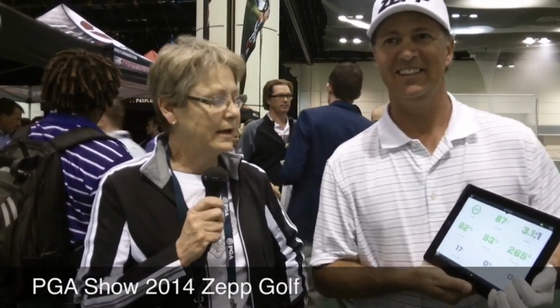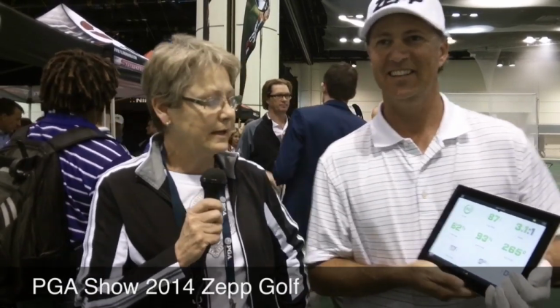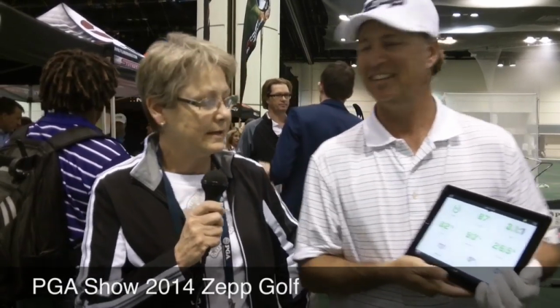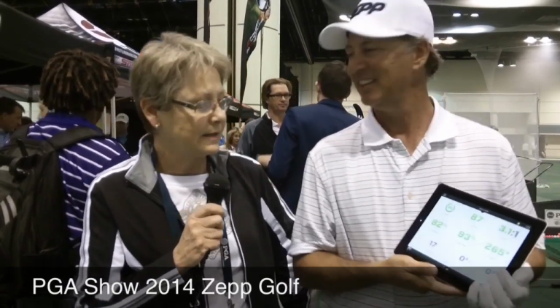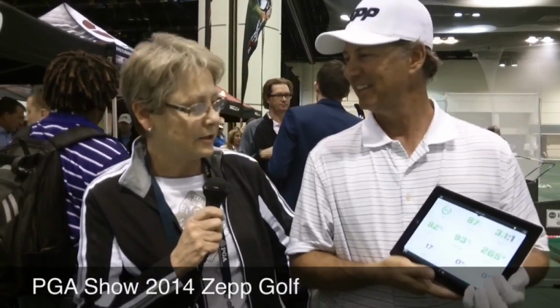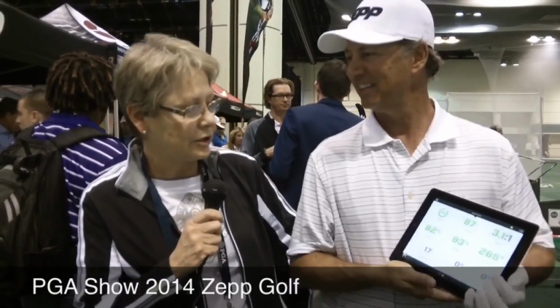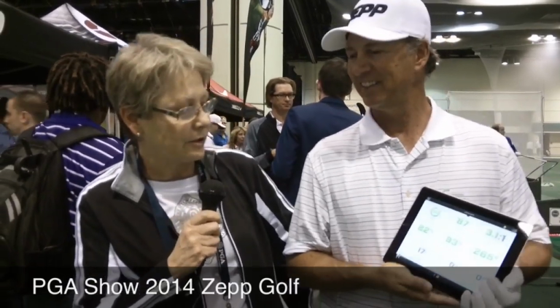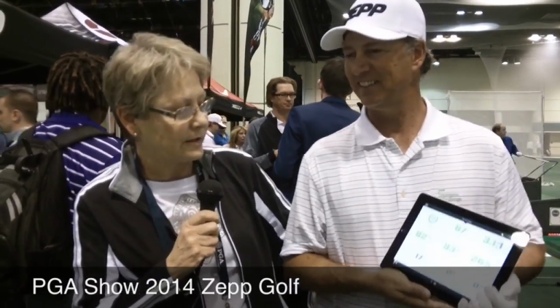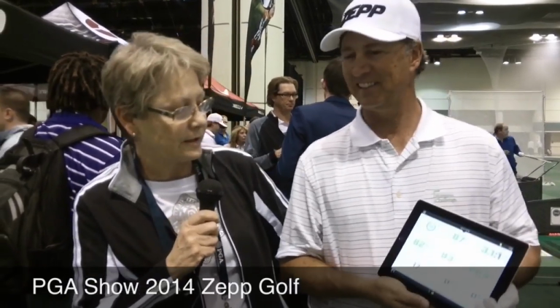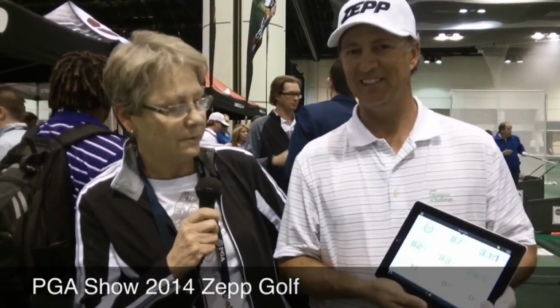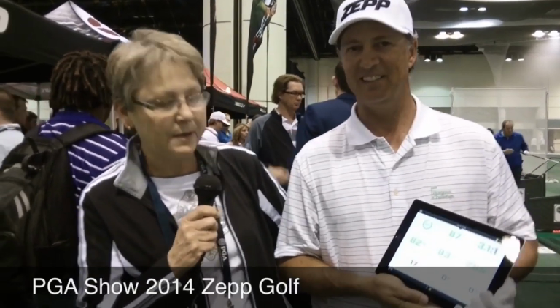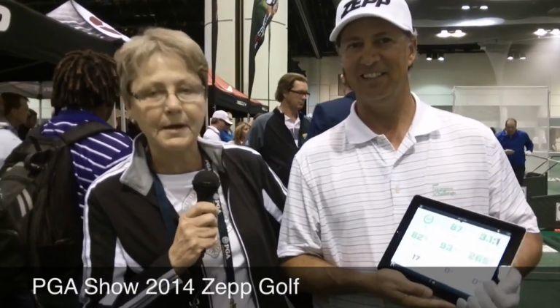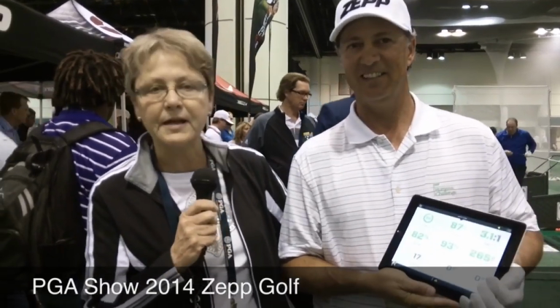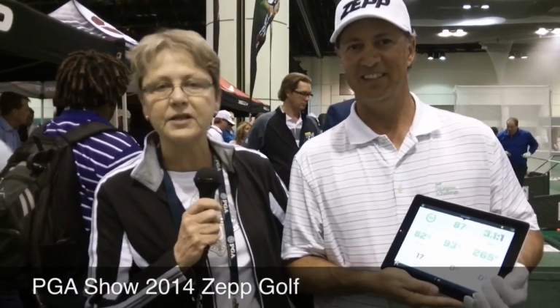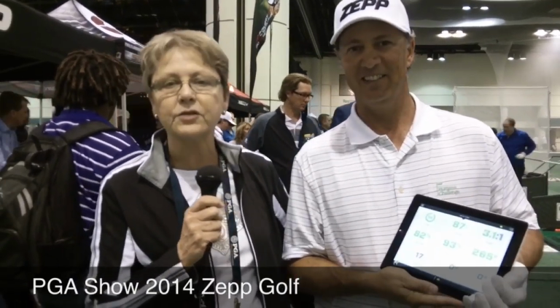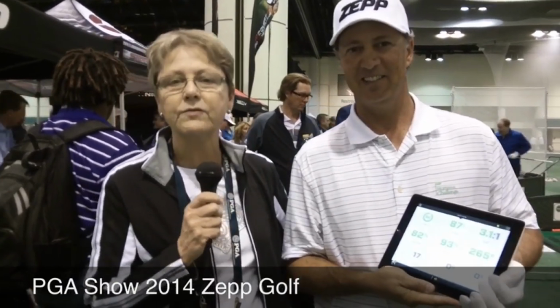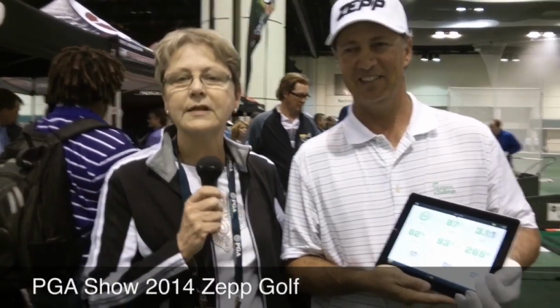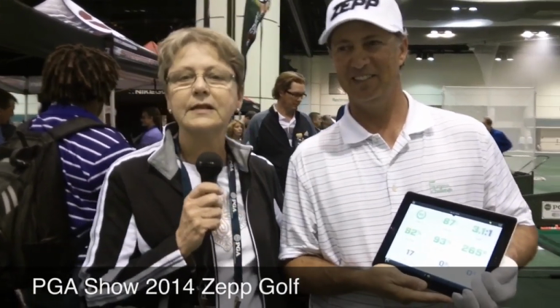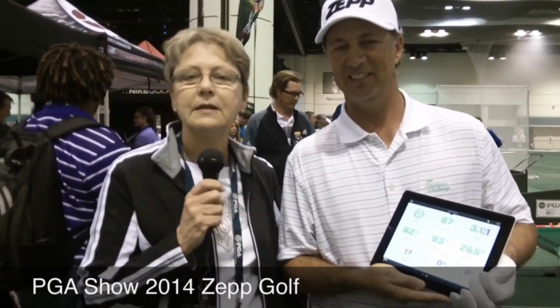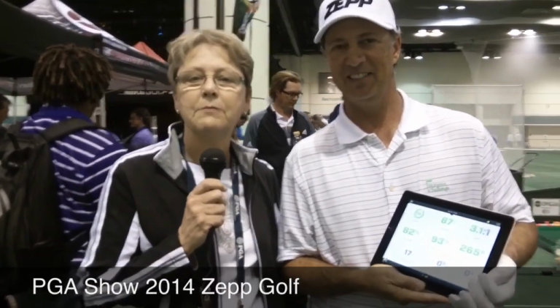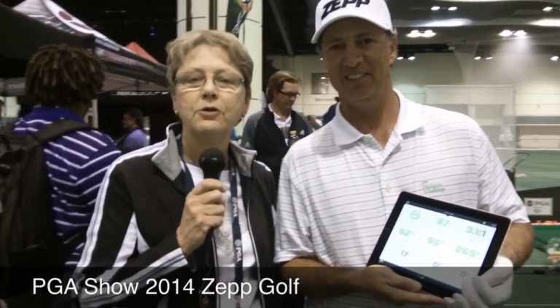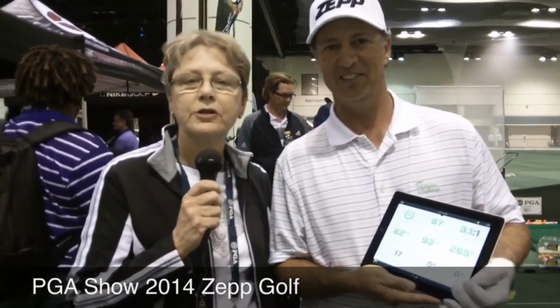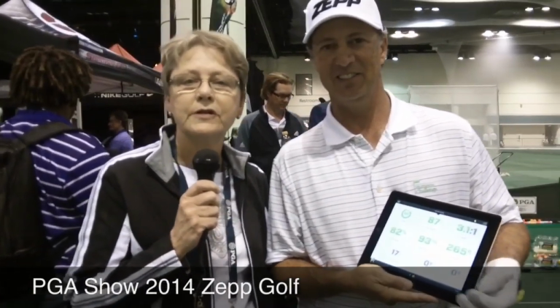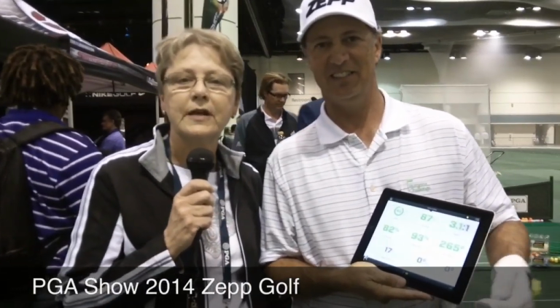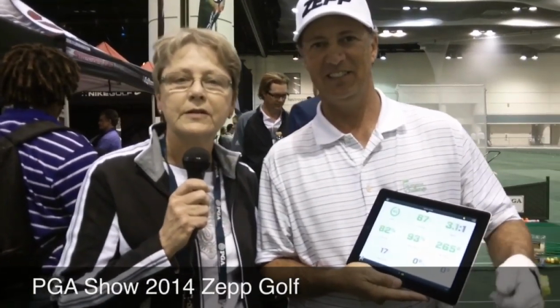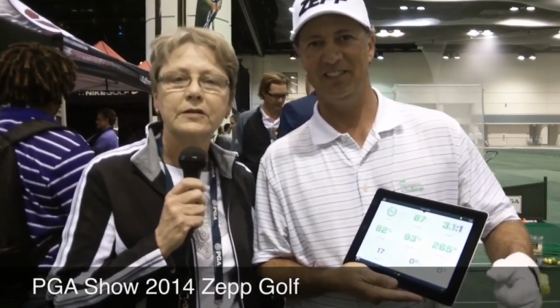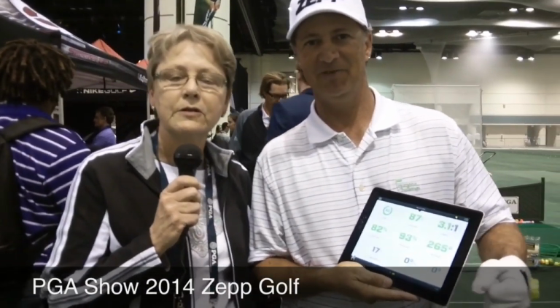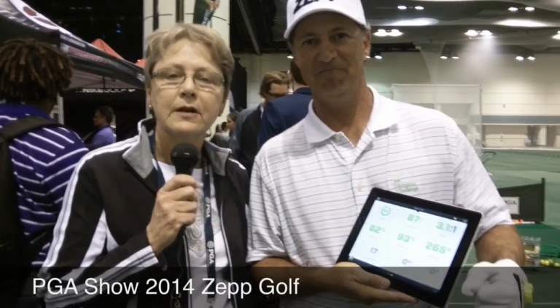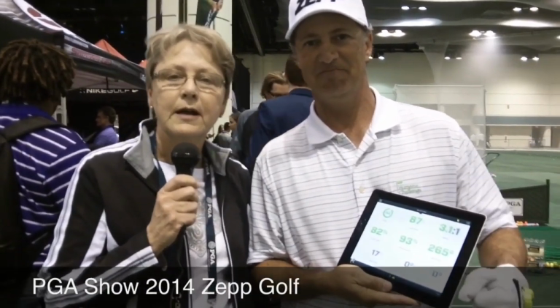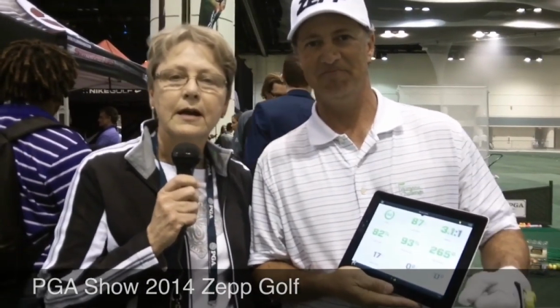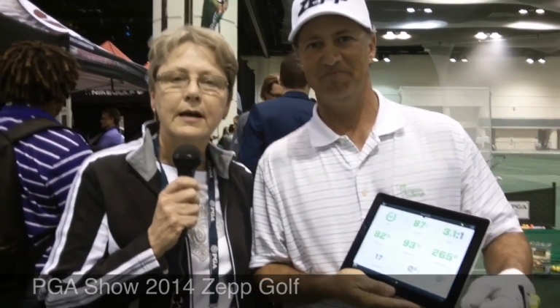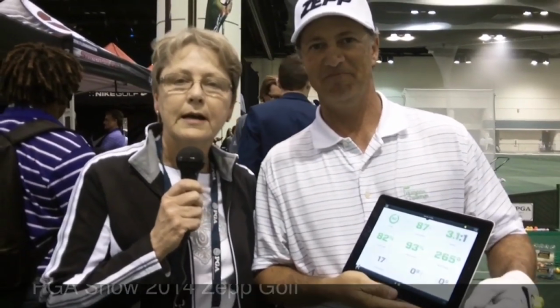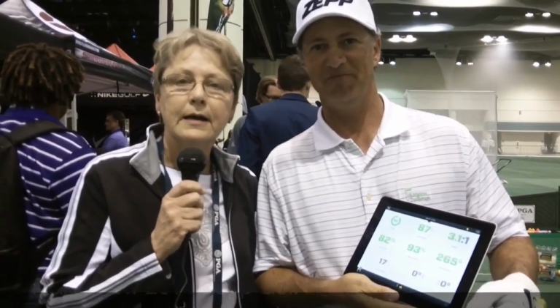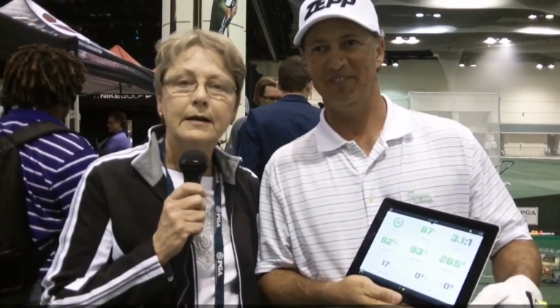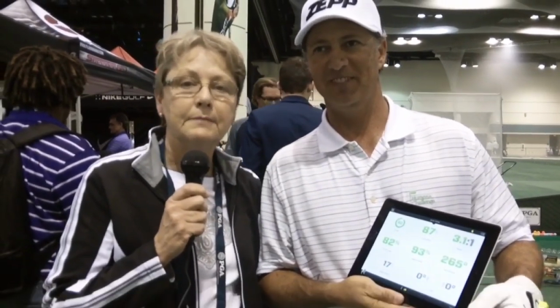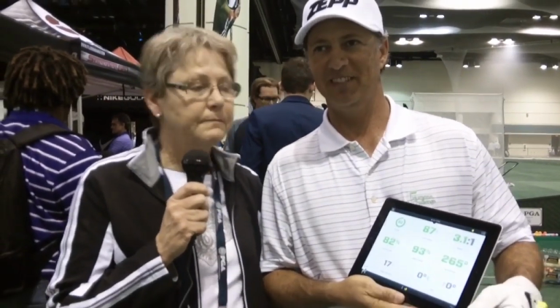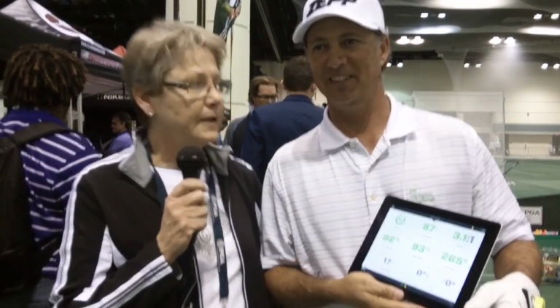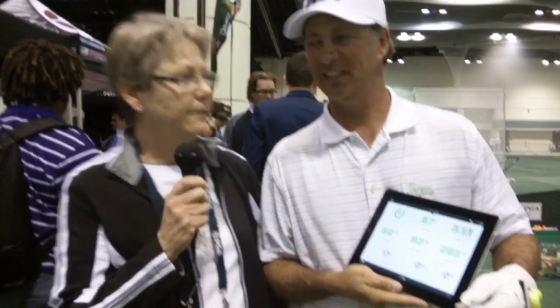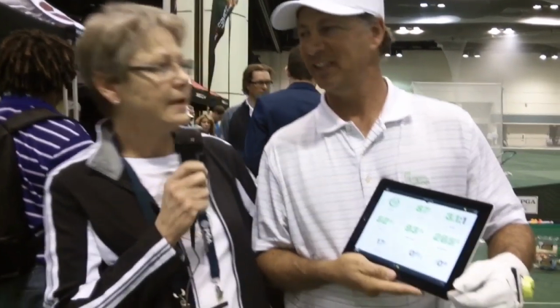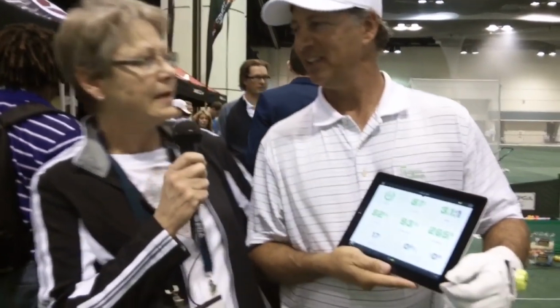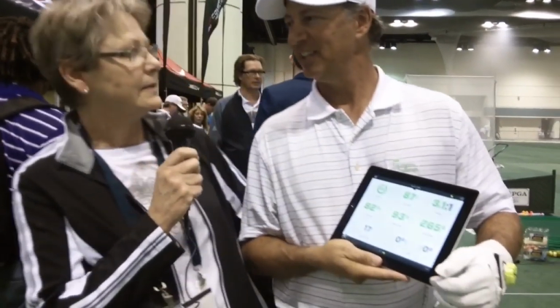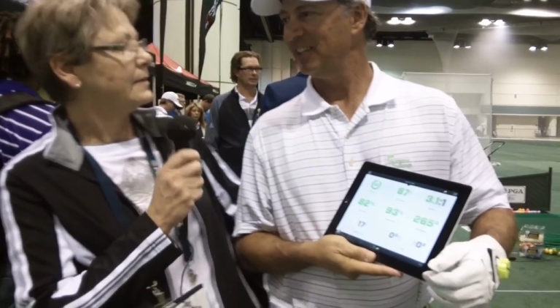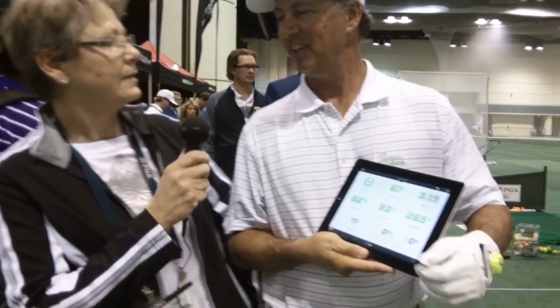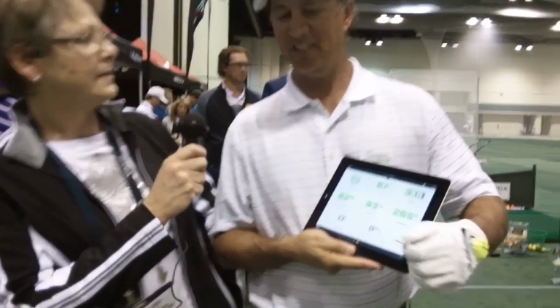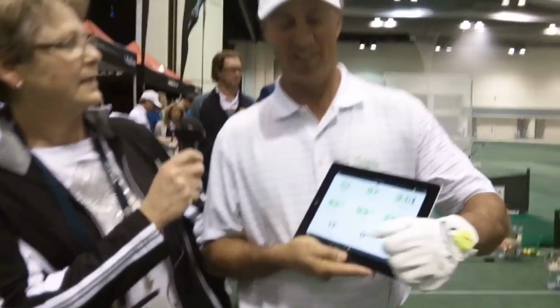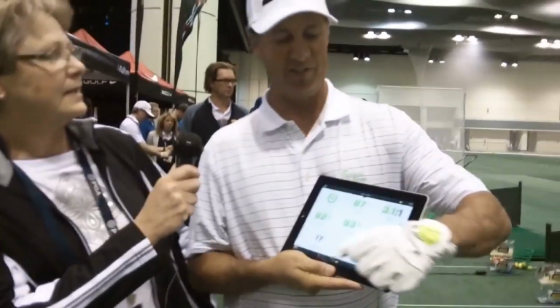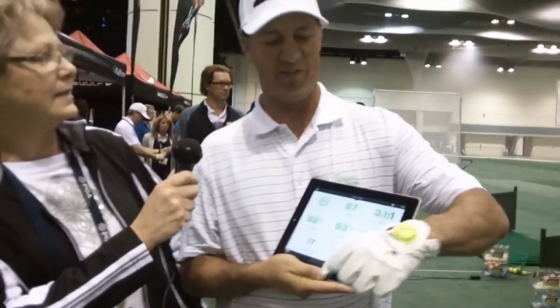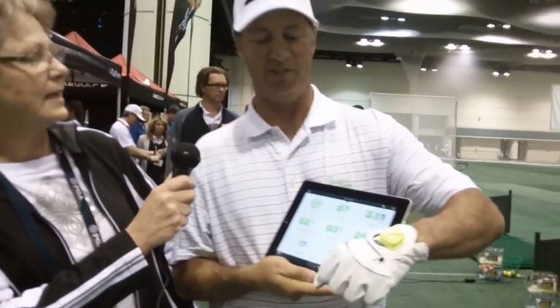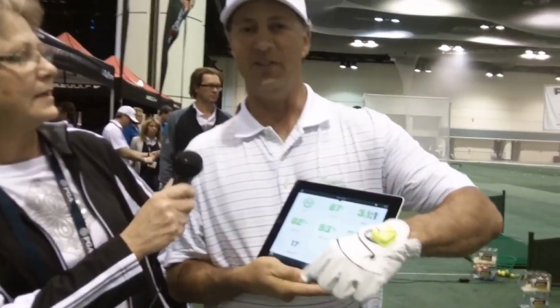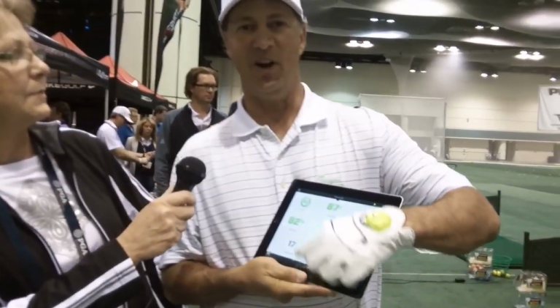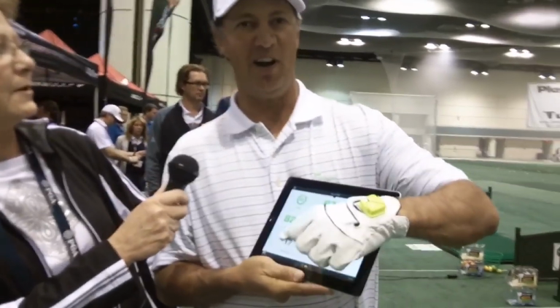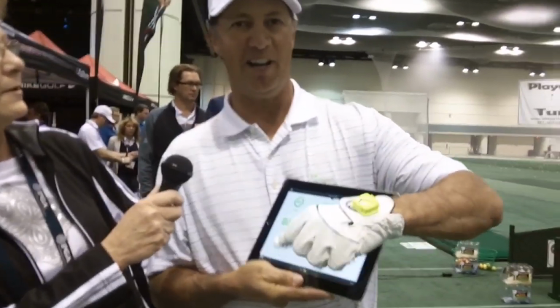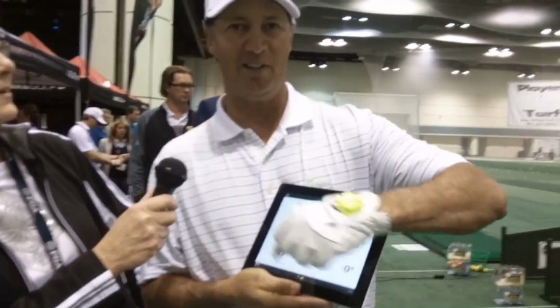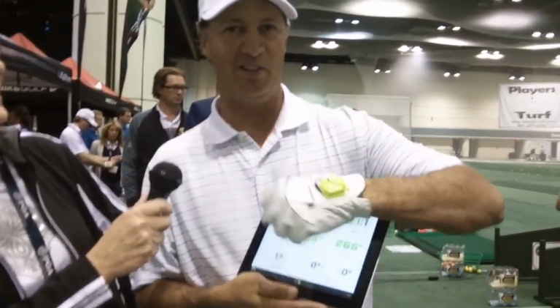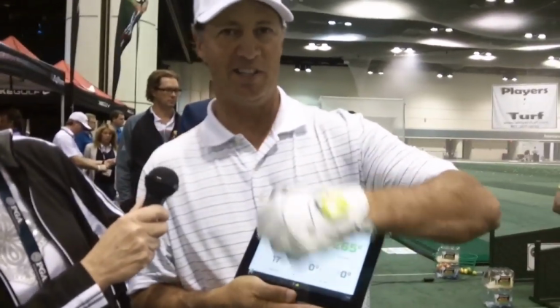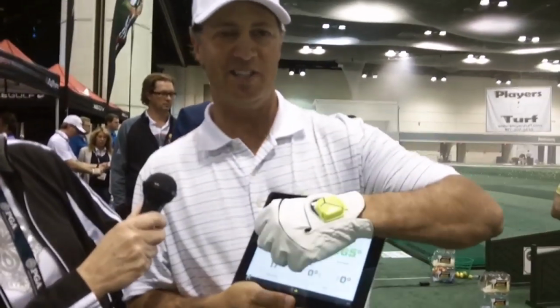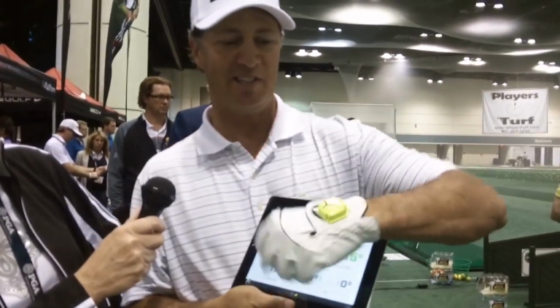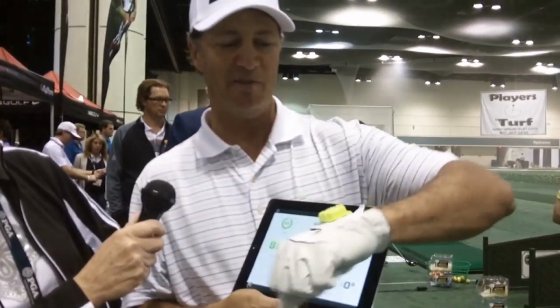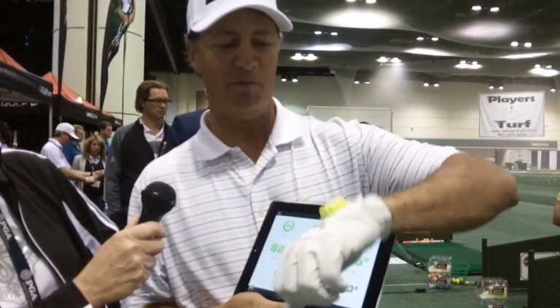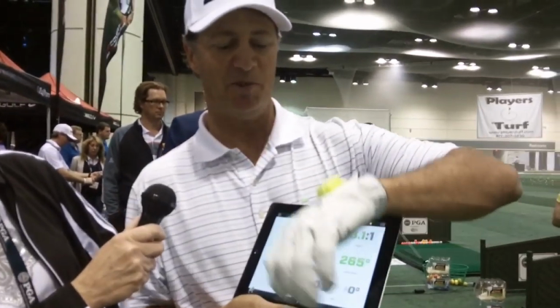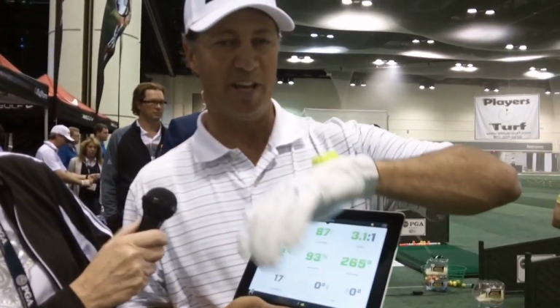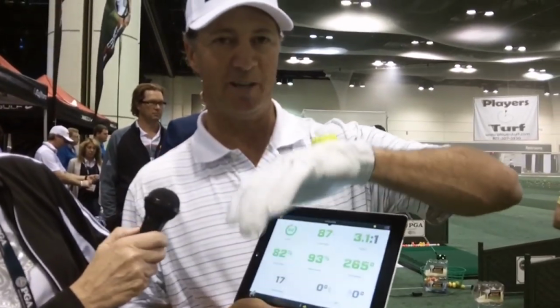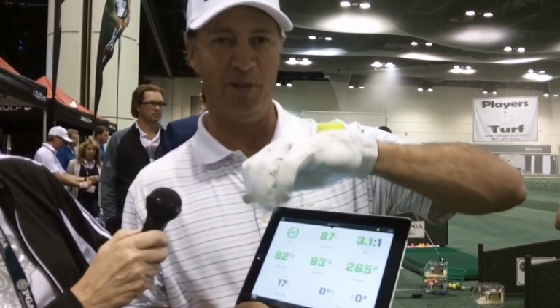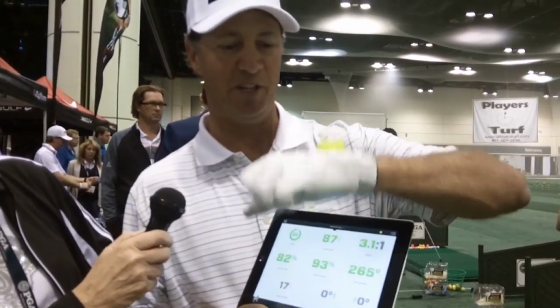He's going to show us a little bit about his 3D motion sensor. Here he is — the 67-second pitch.